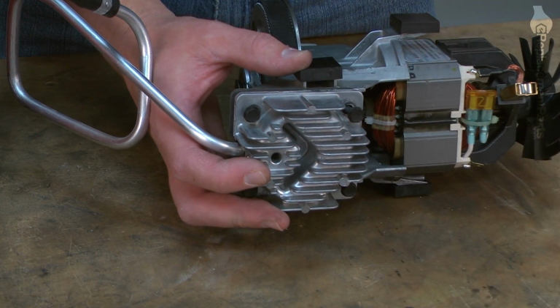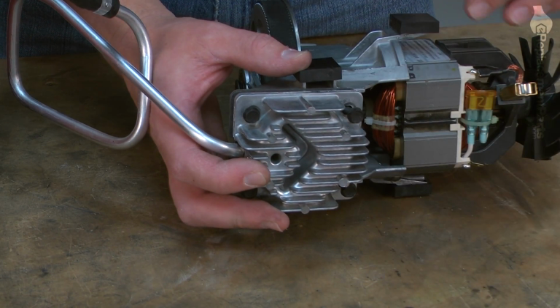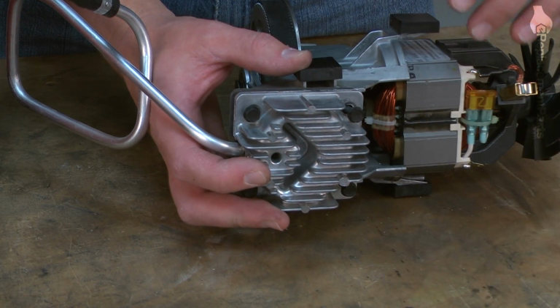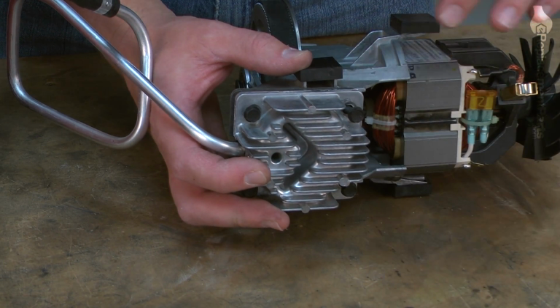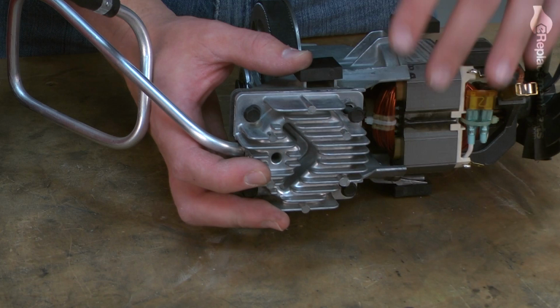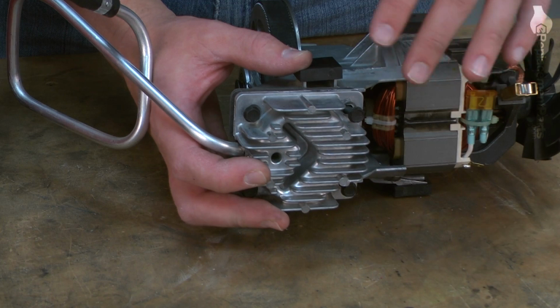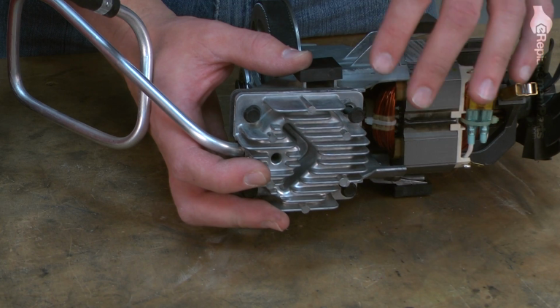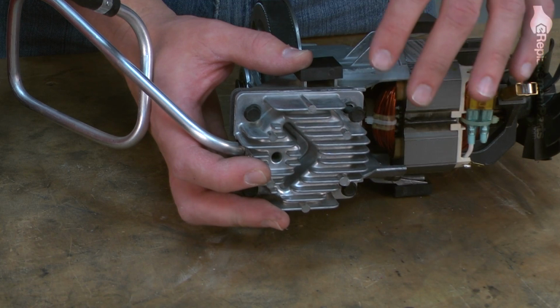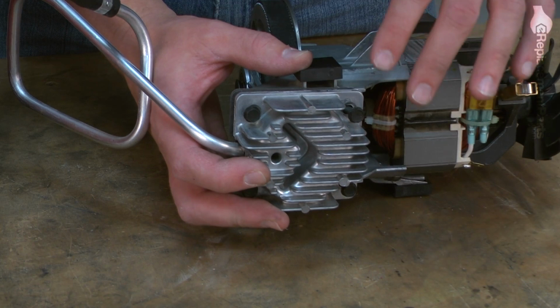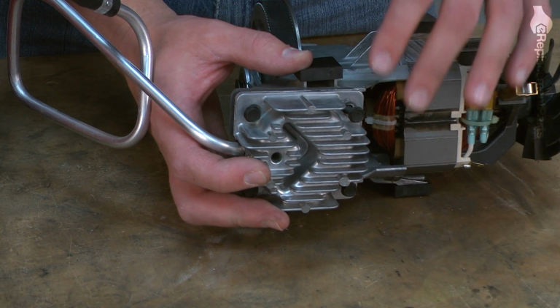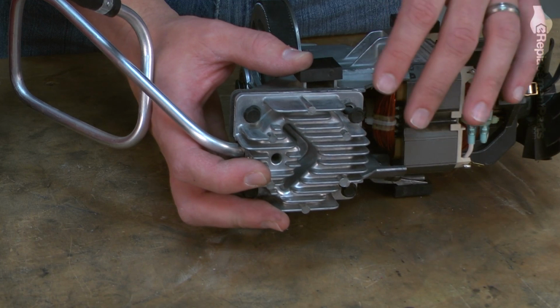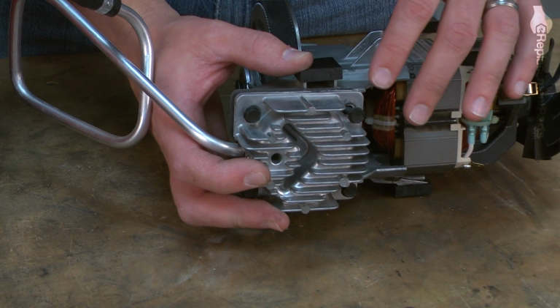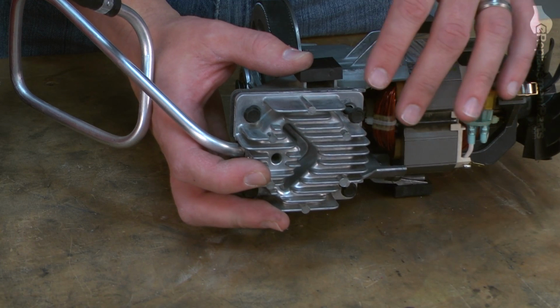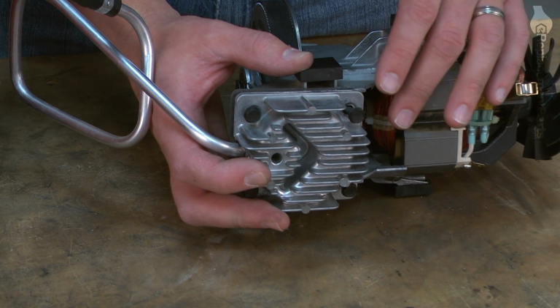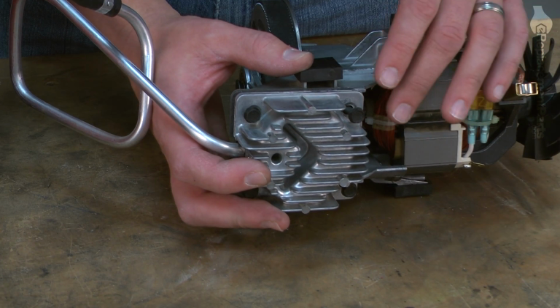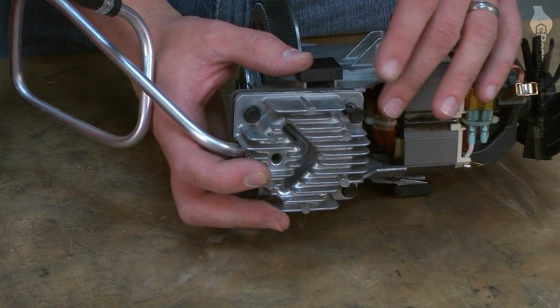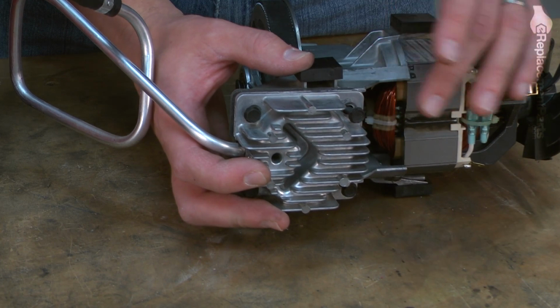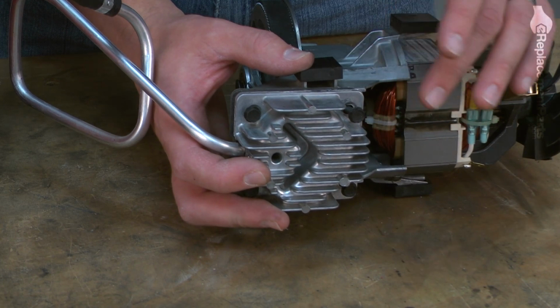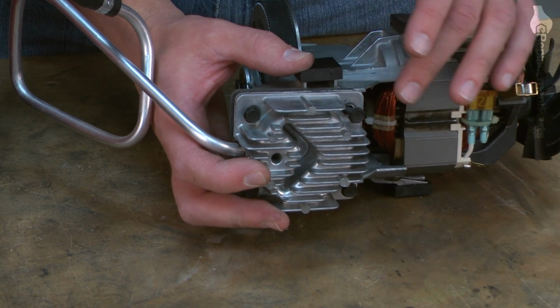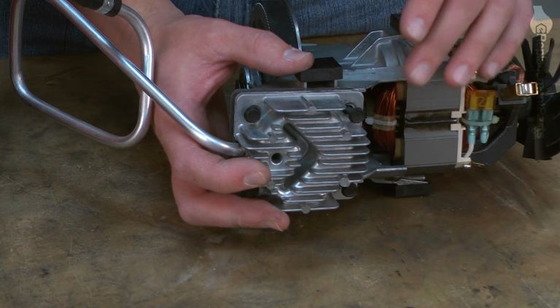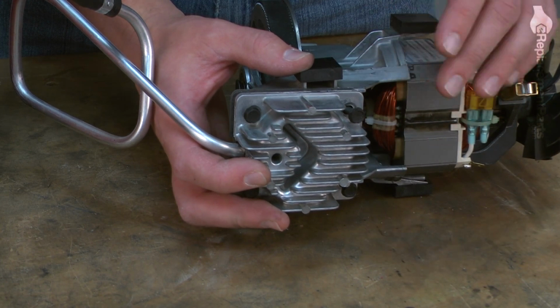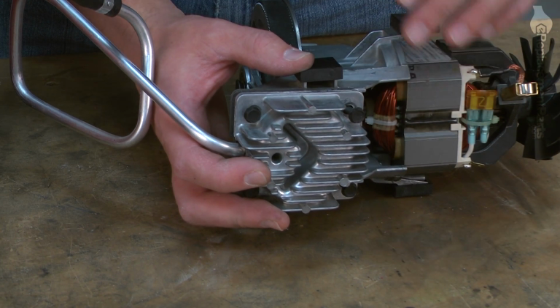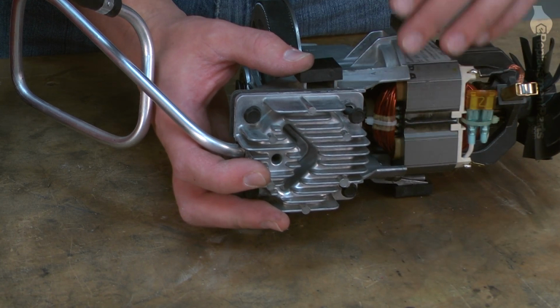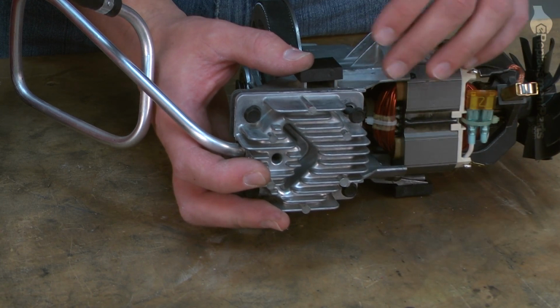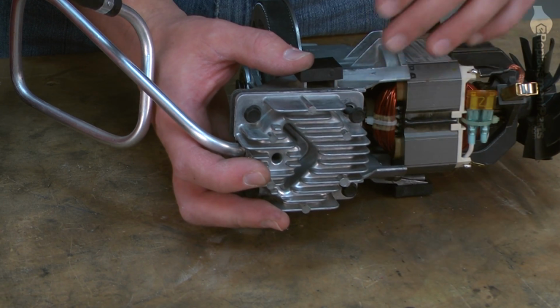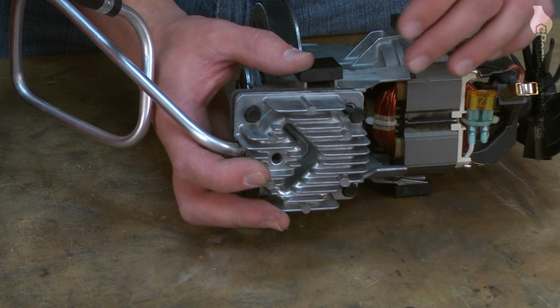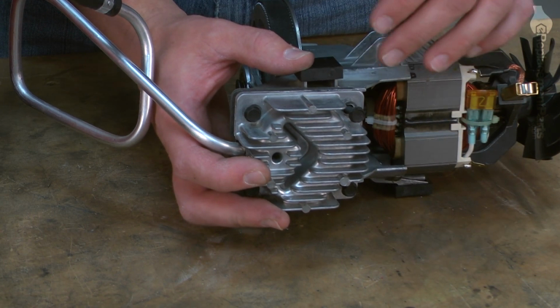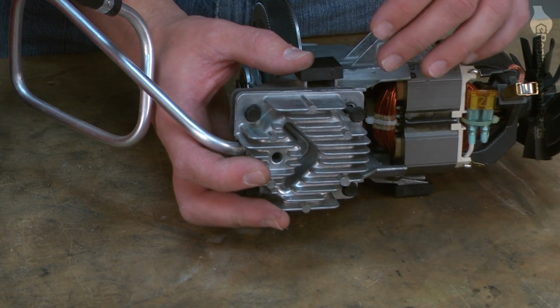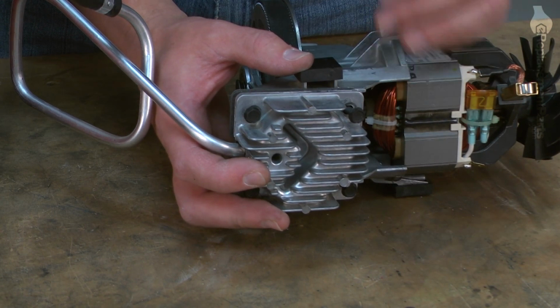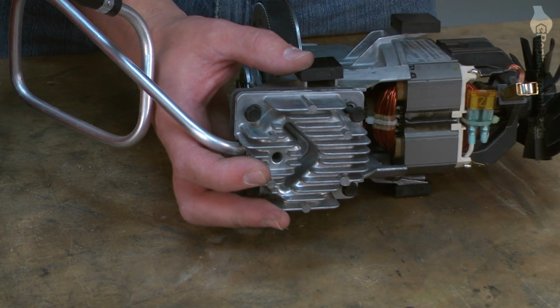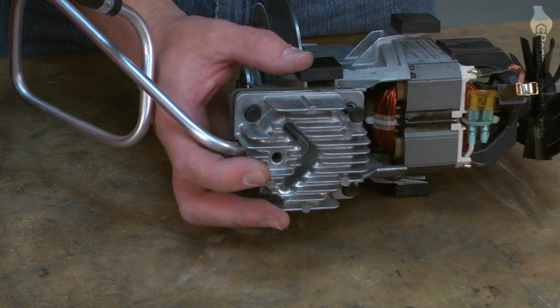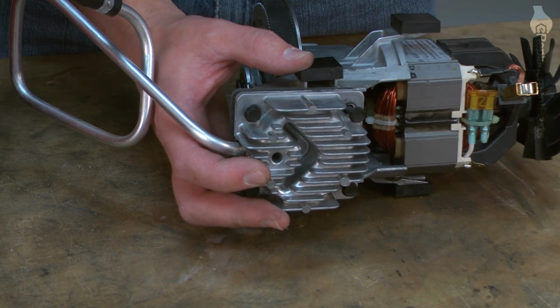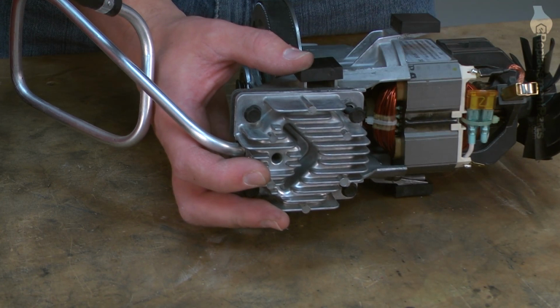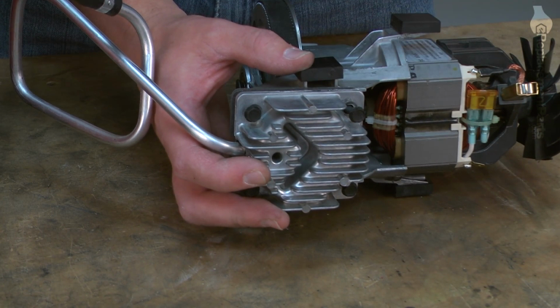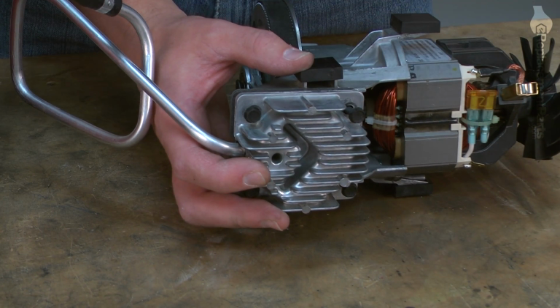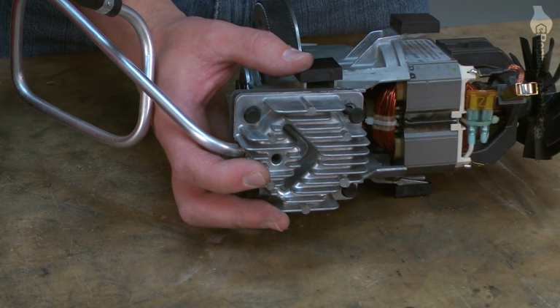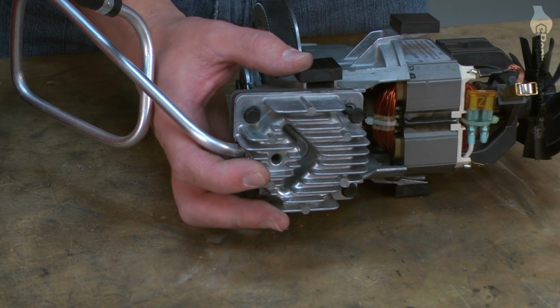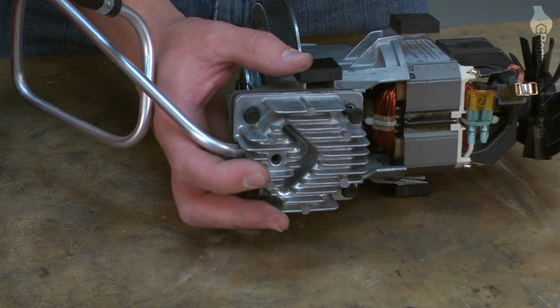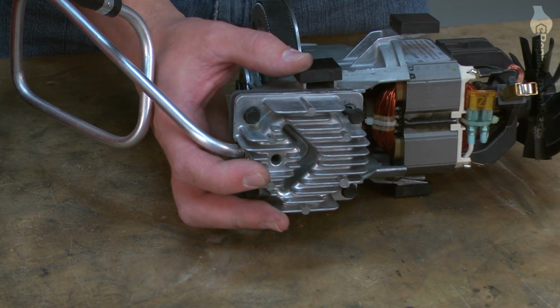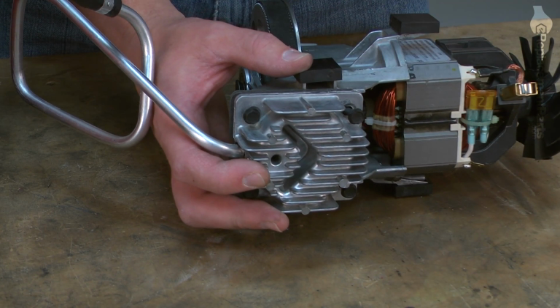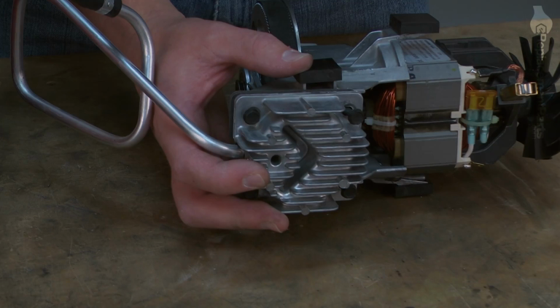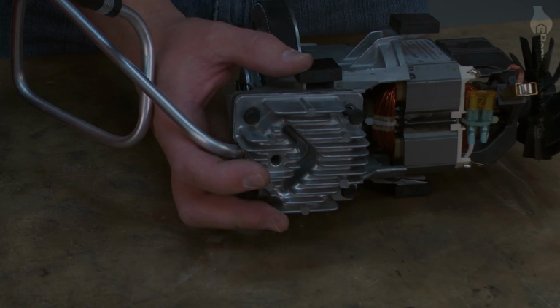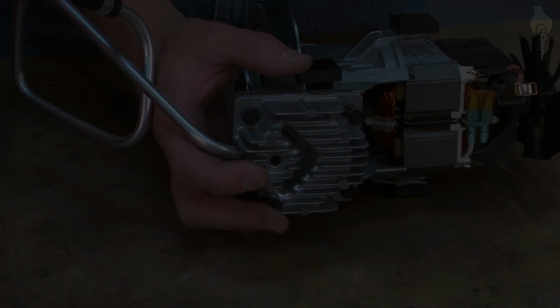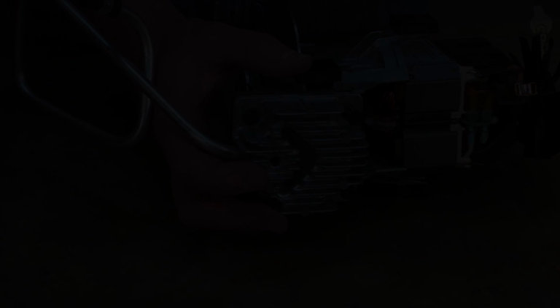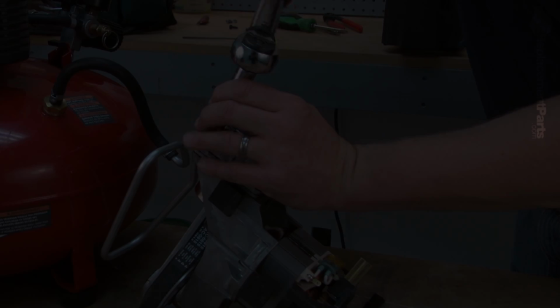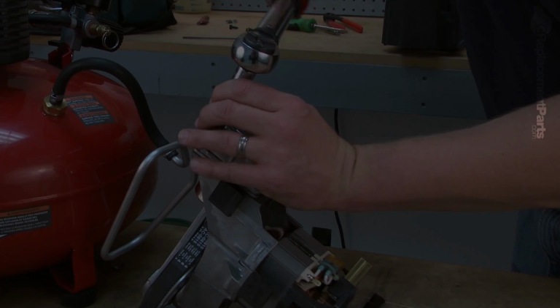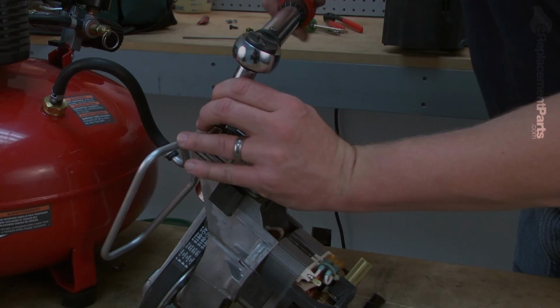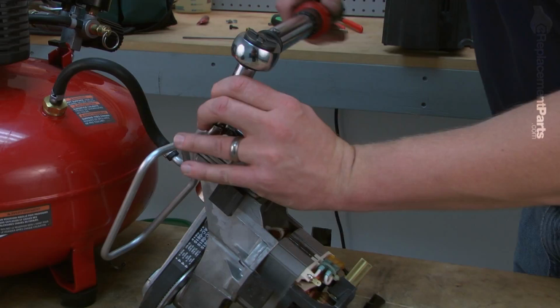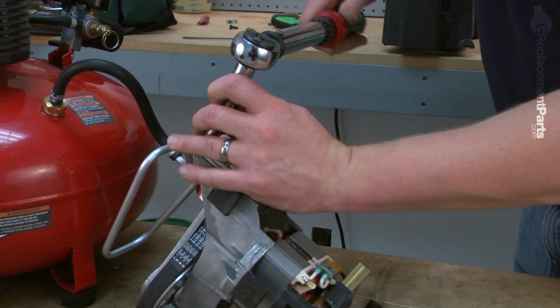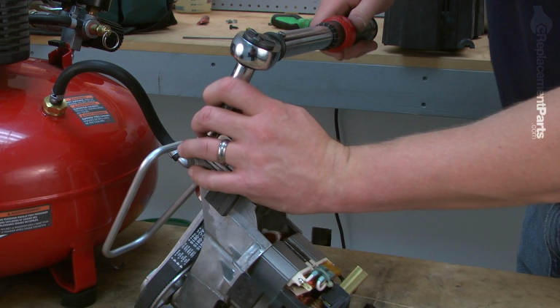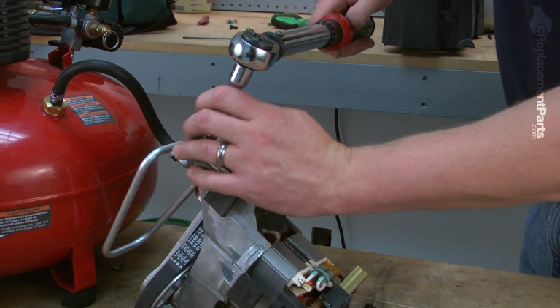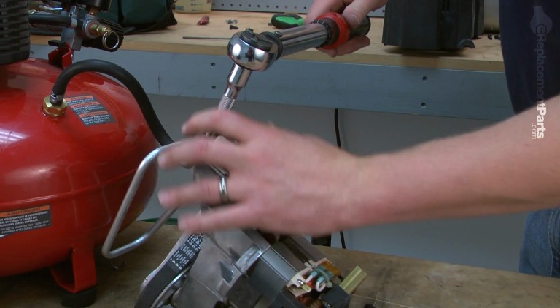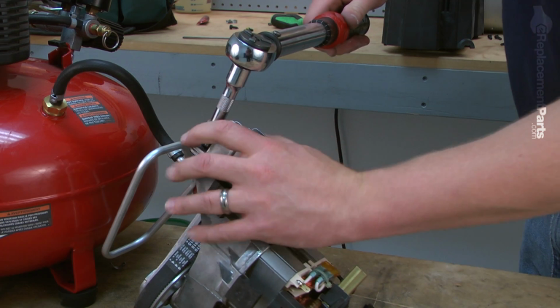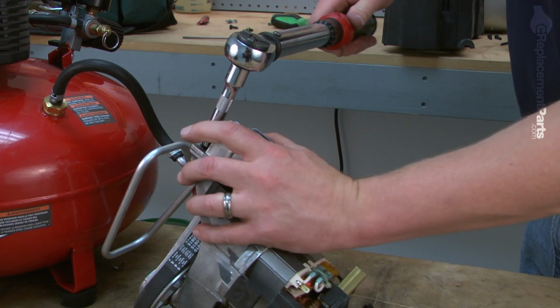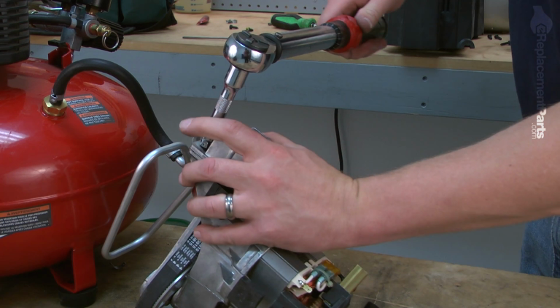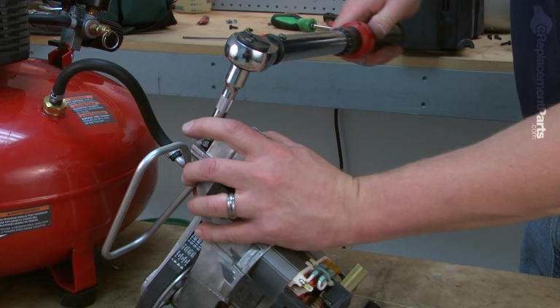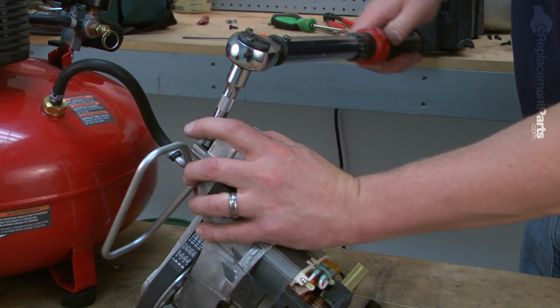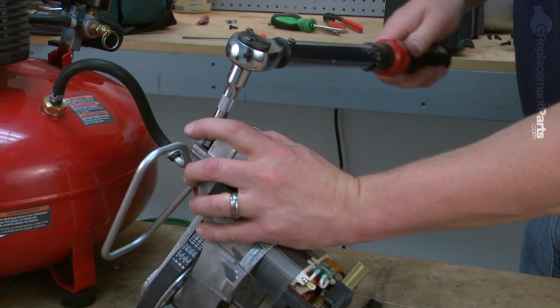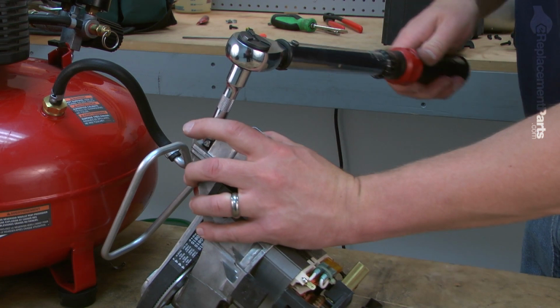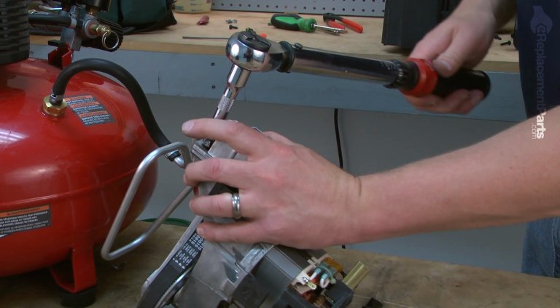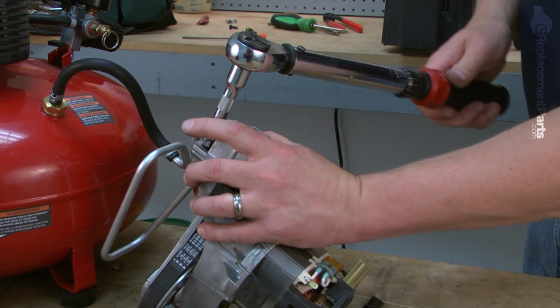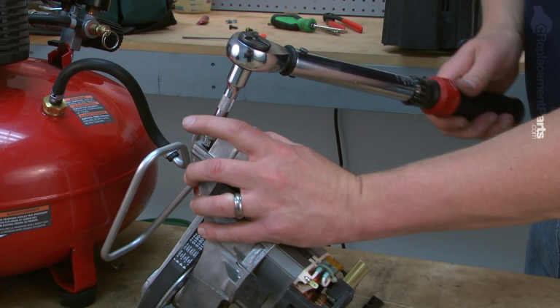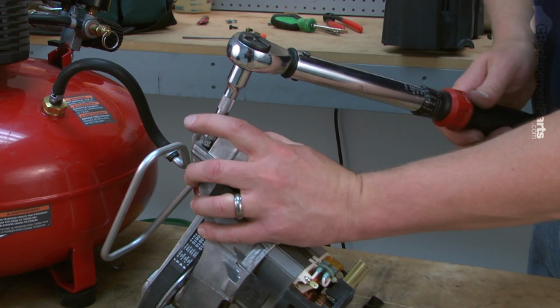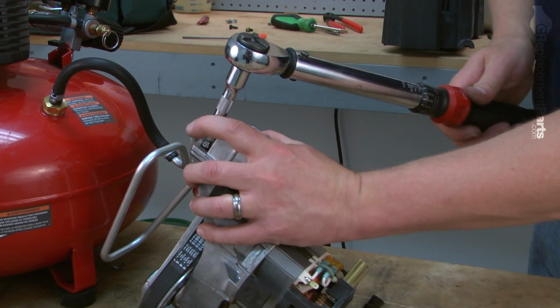Now, I'll torque the head bolts to between 49 and 55 inch-pounds. I'll torque the head bolts in a crossing pattern.